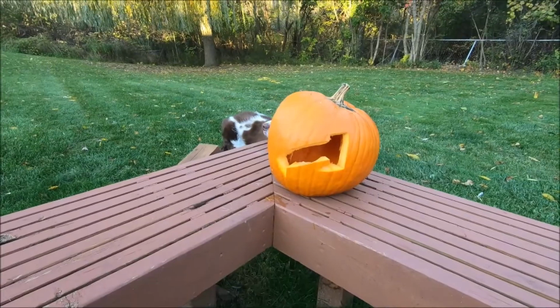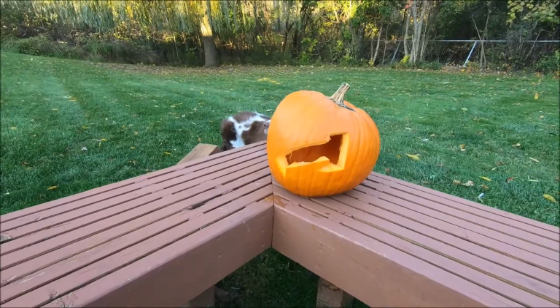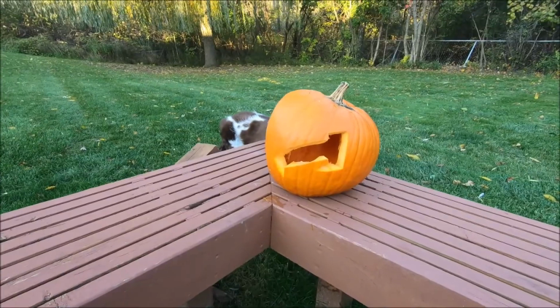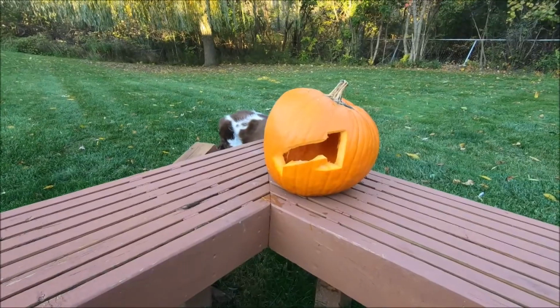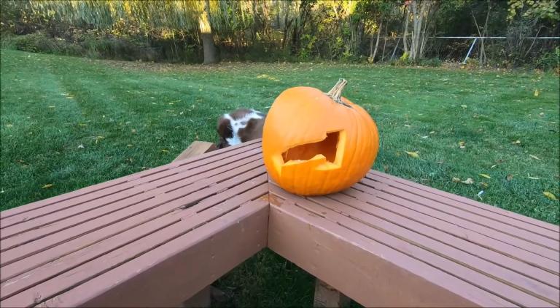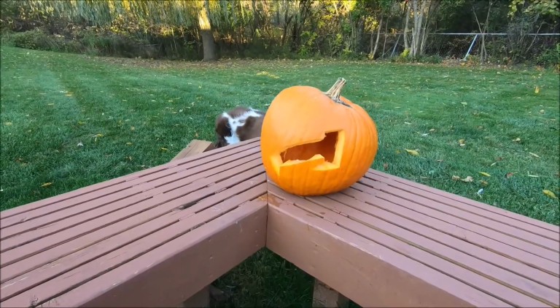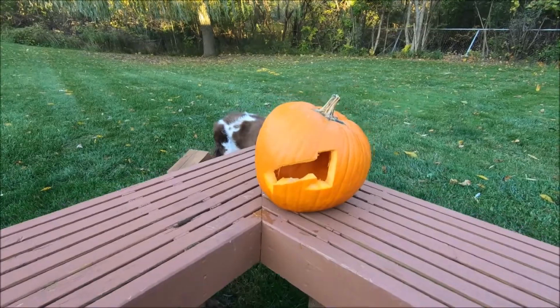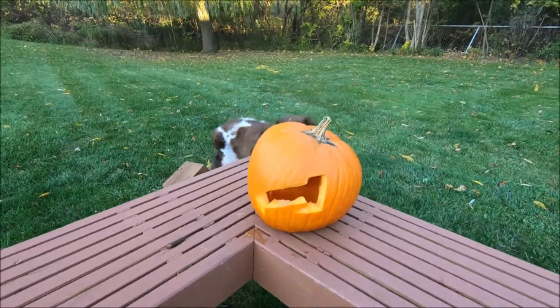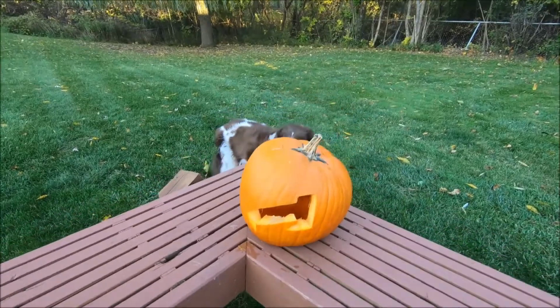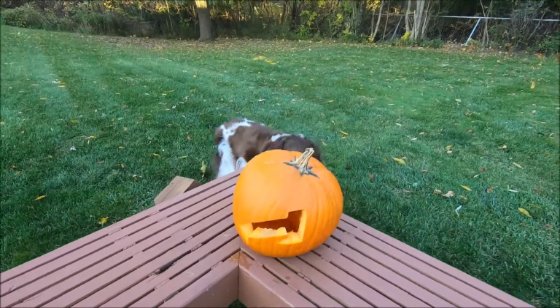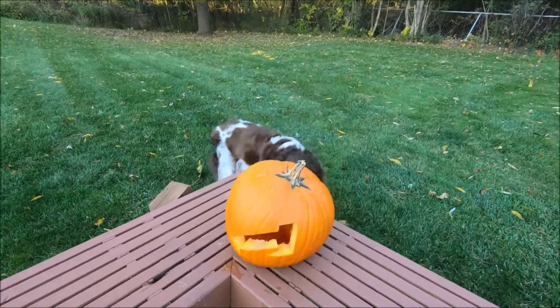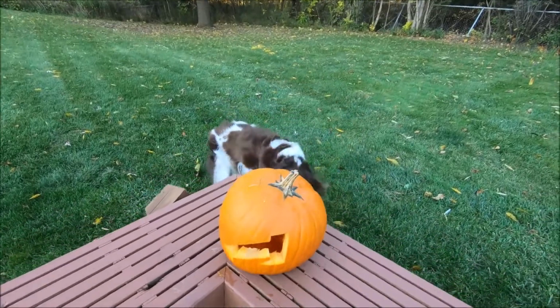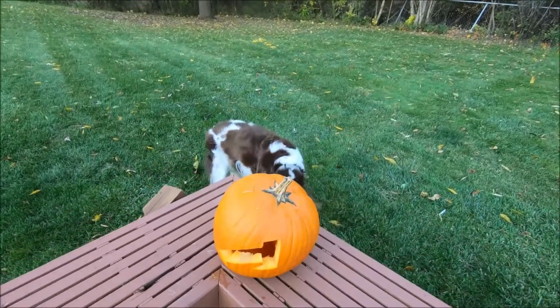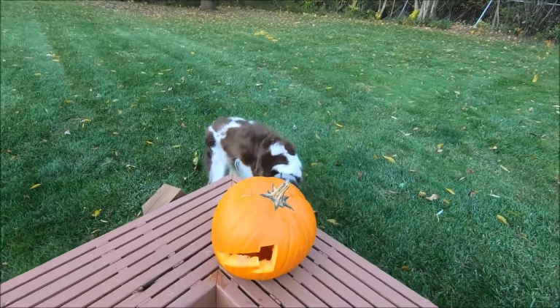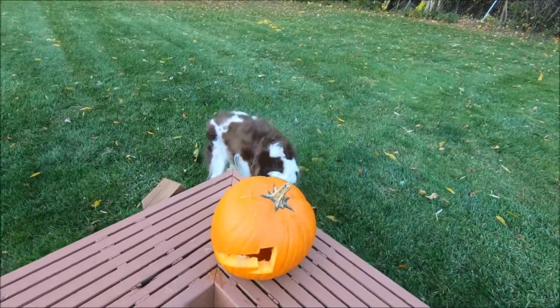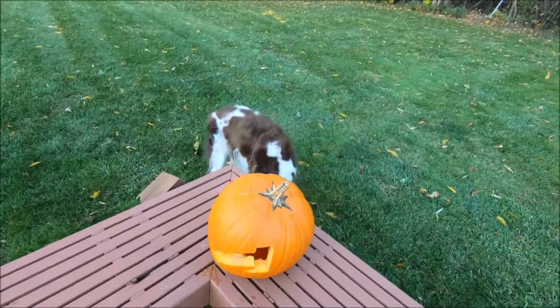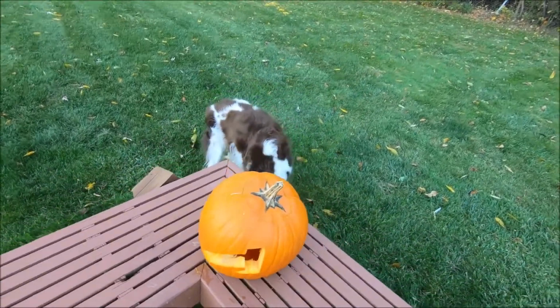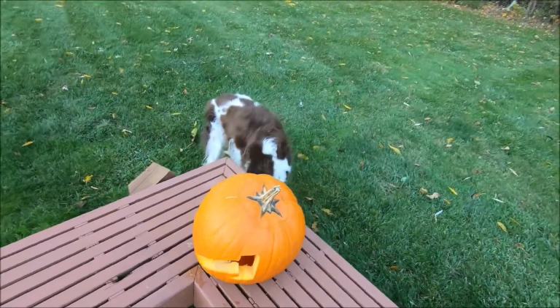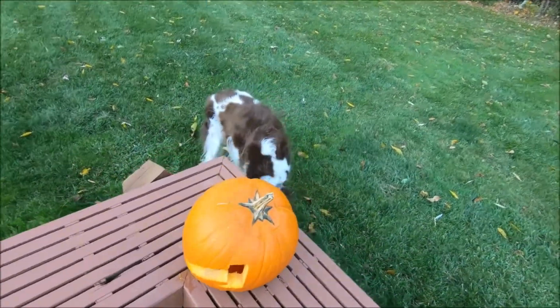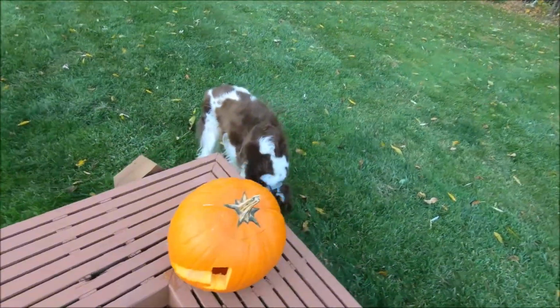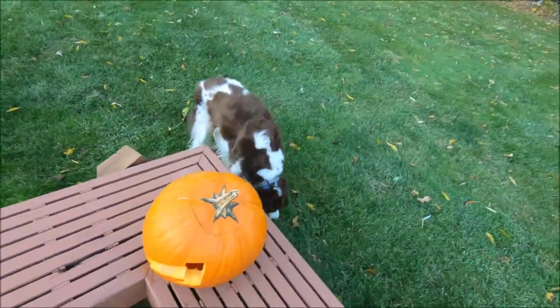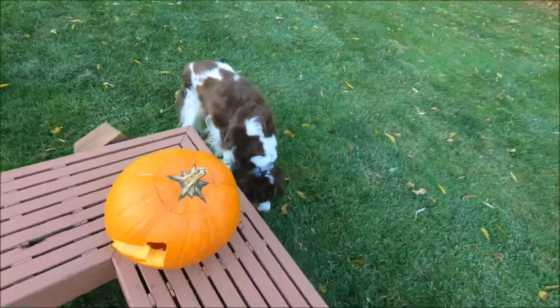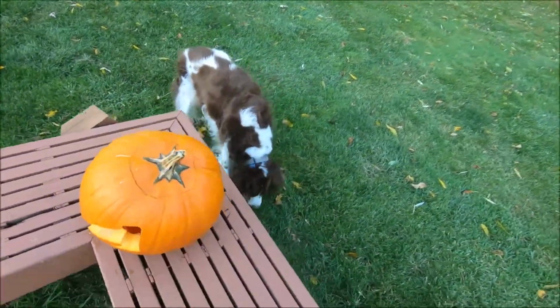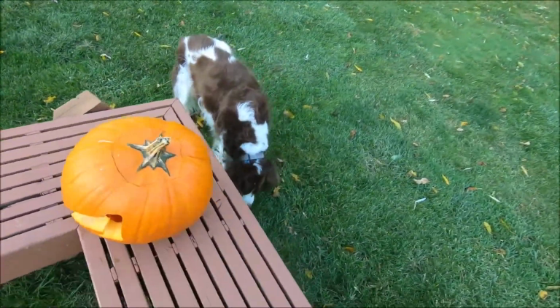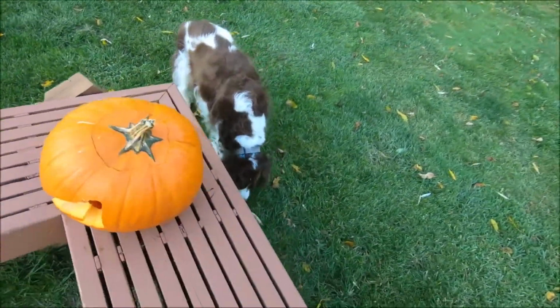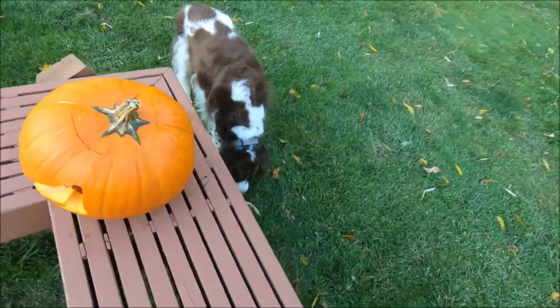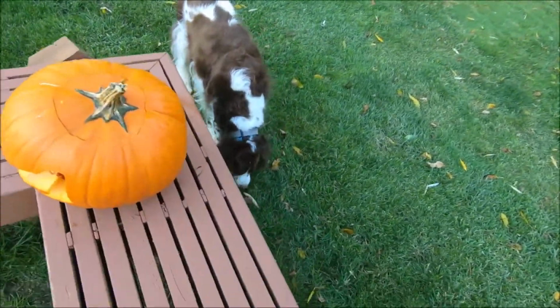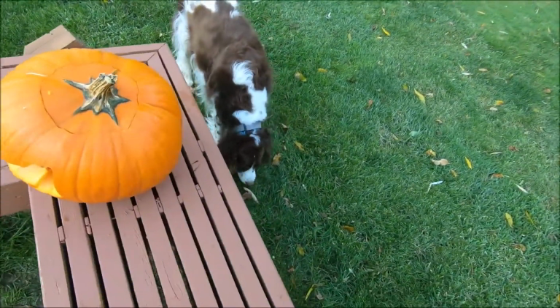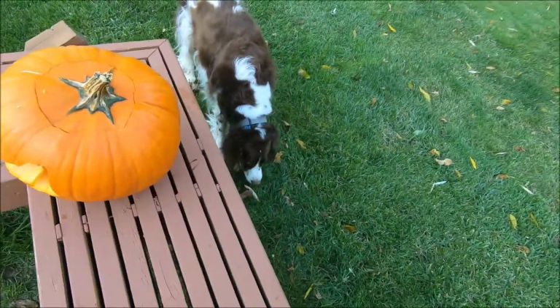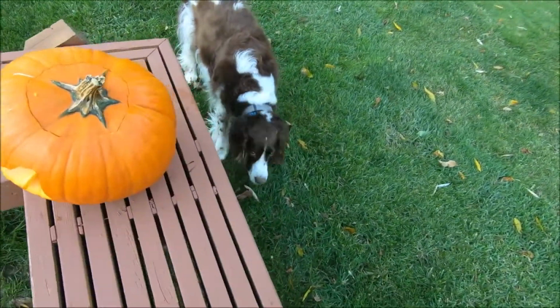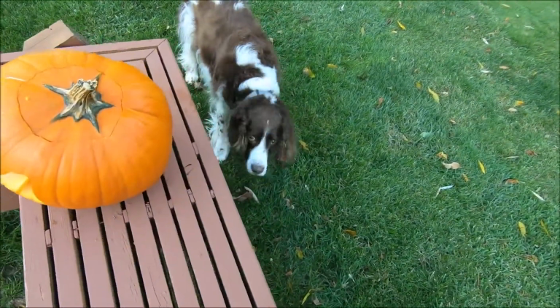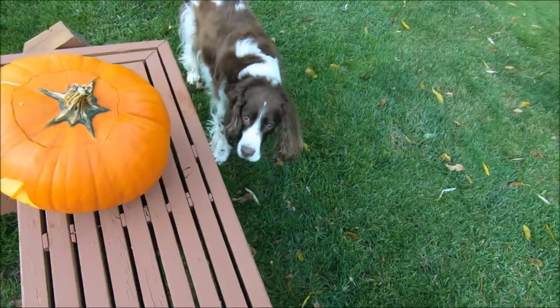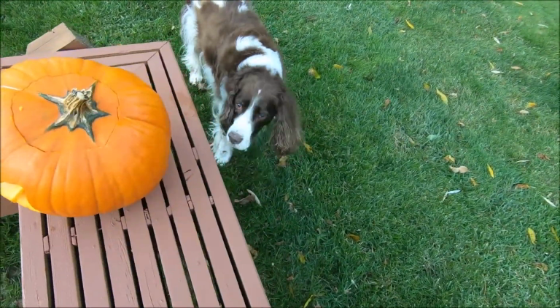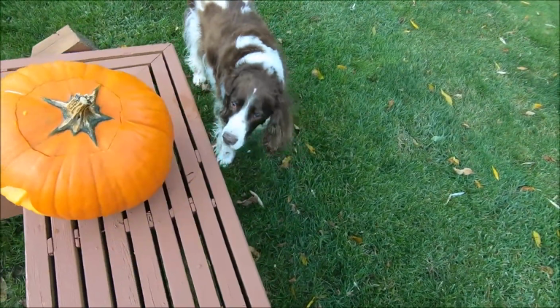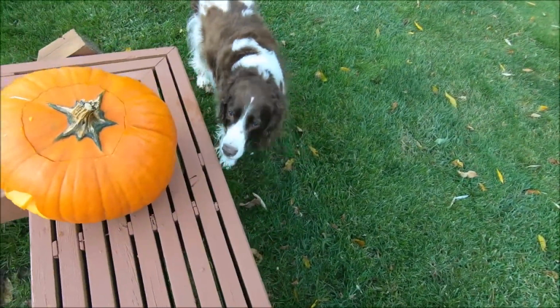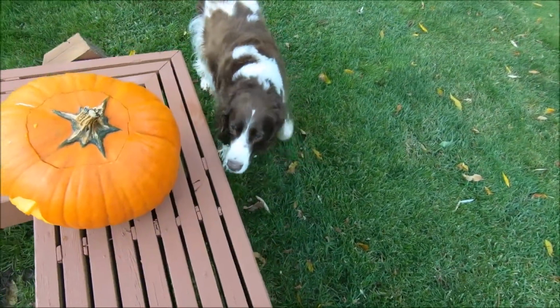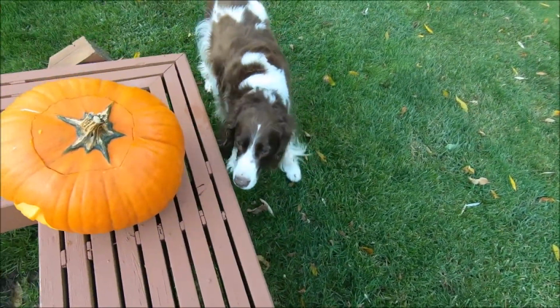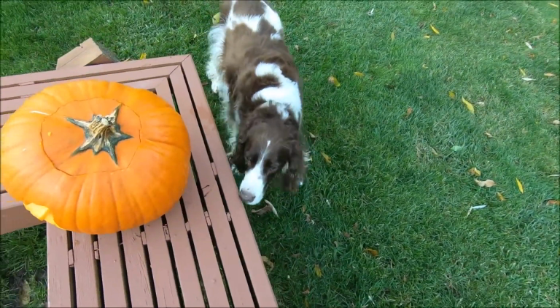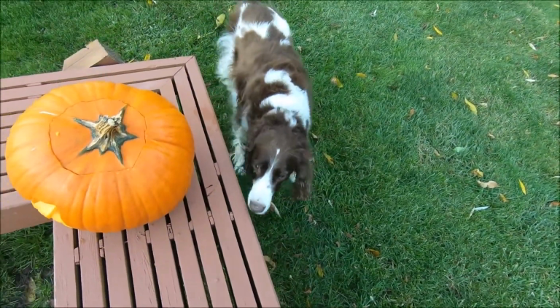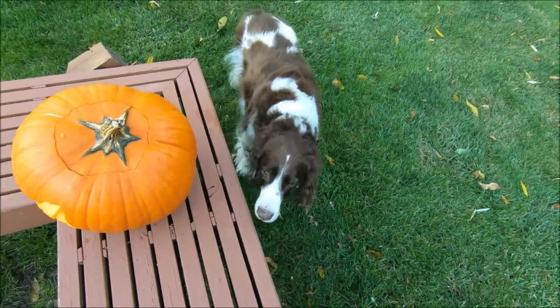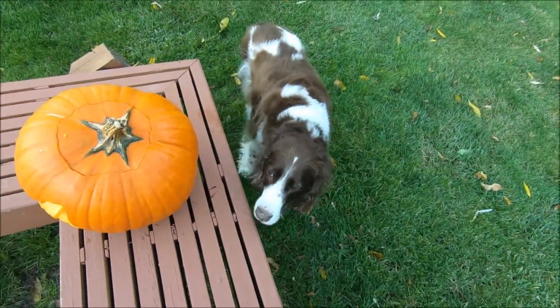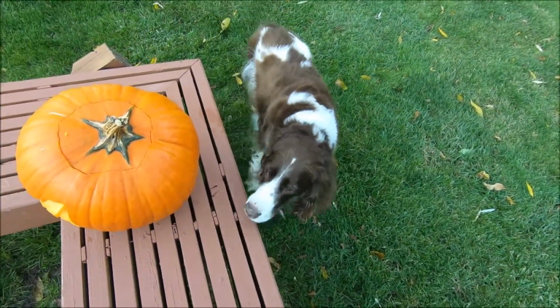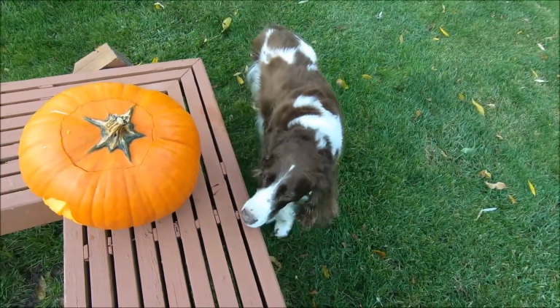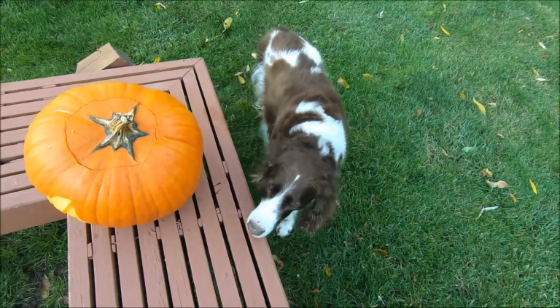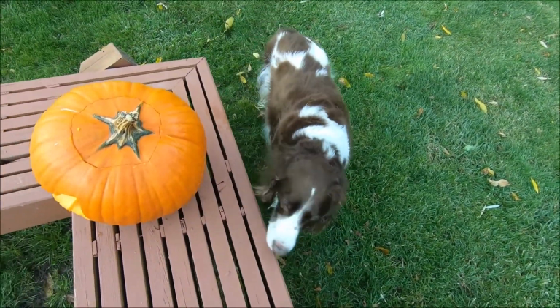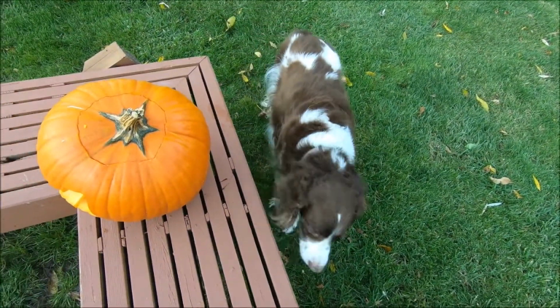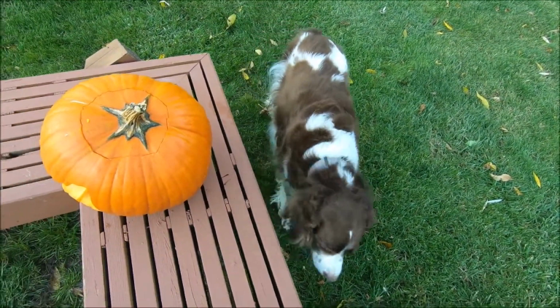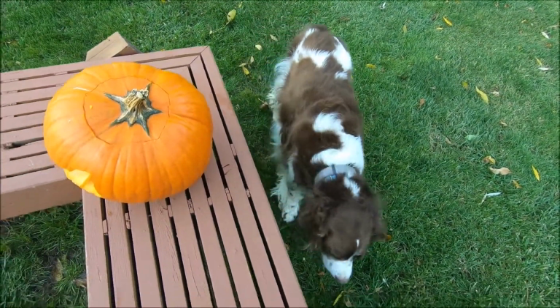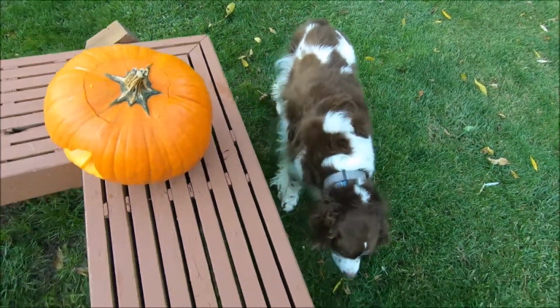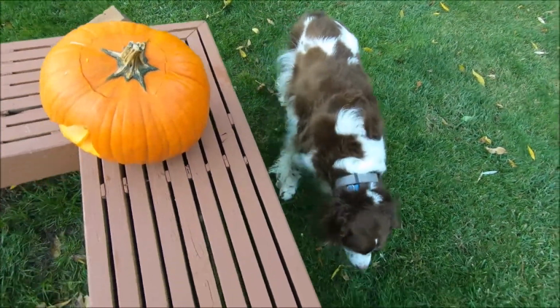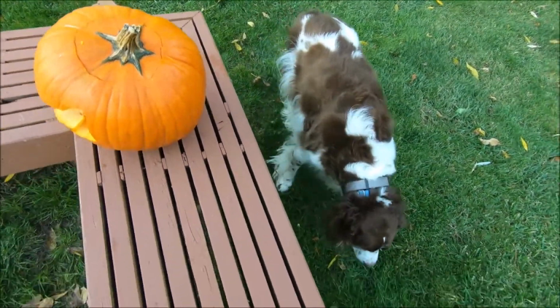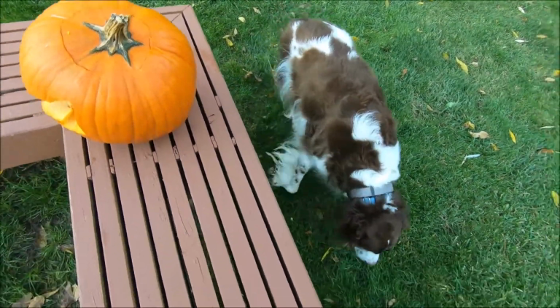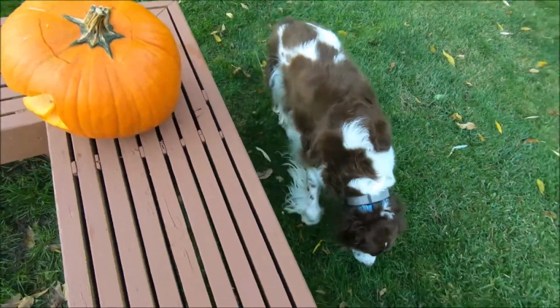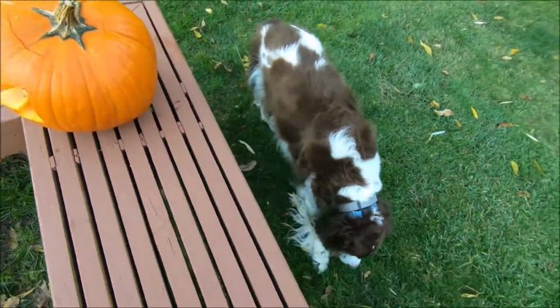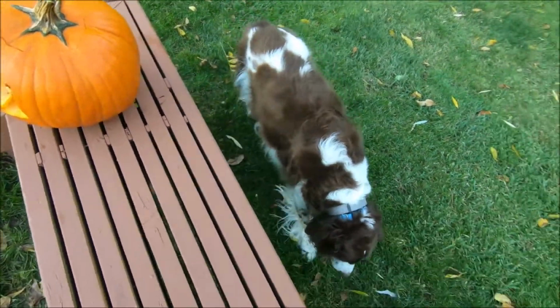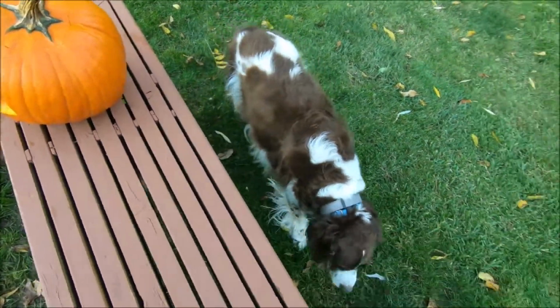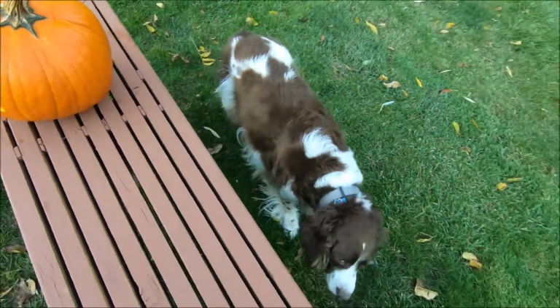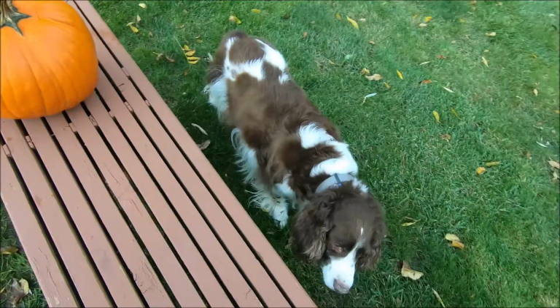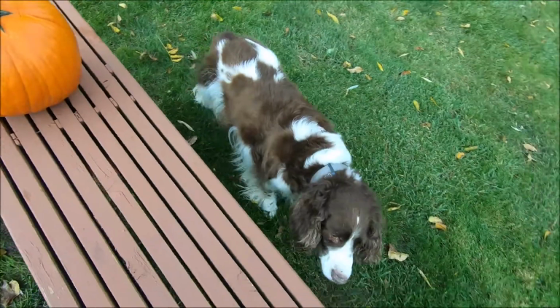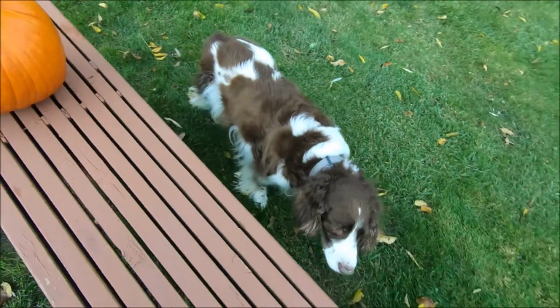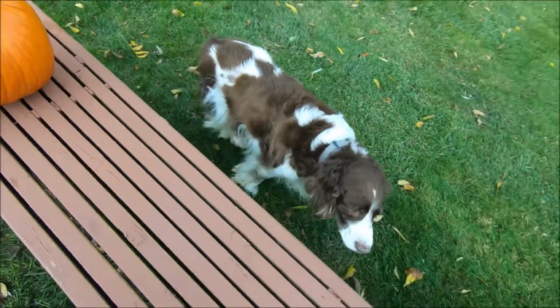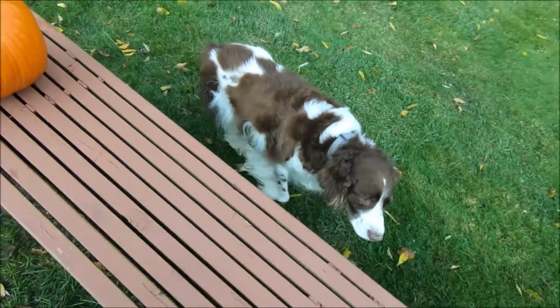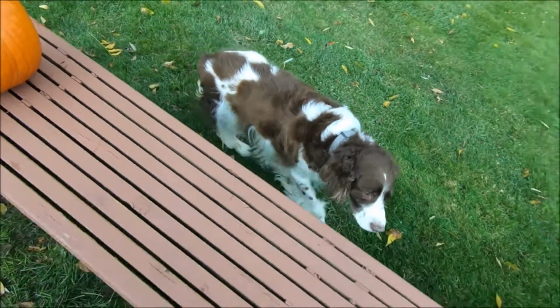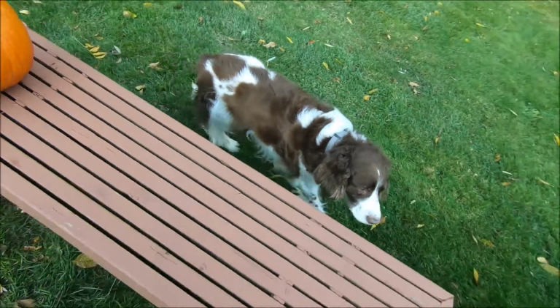Looks like someone's hiding. What are you doing, Duke? I don't think there's any food here.